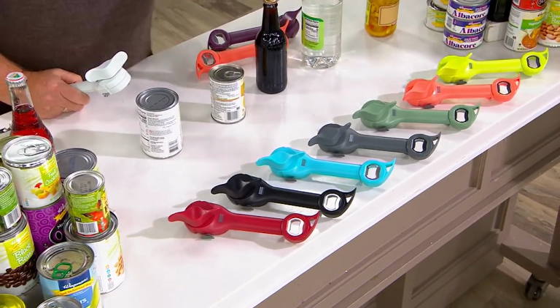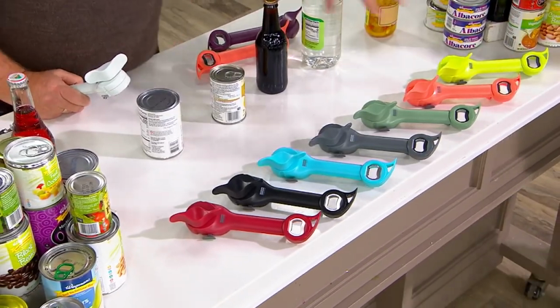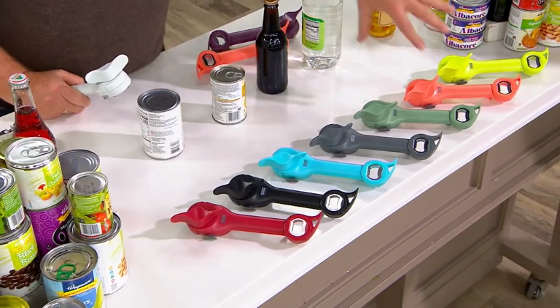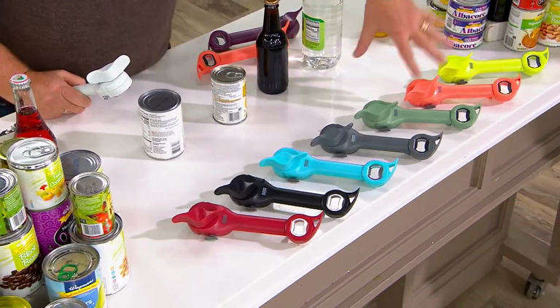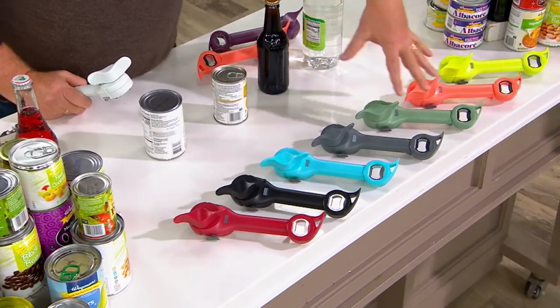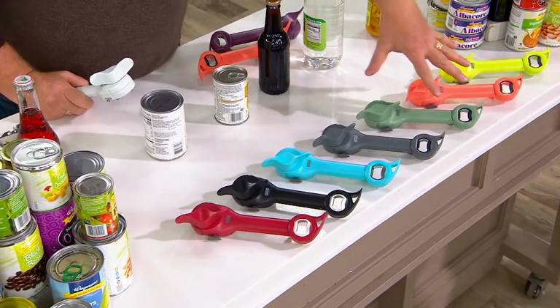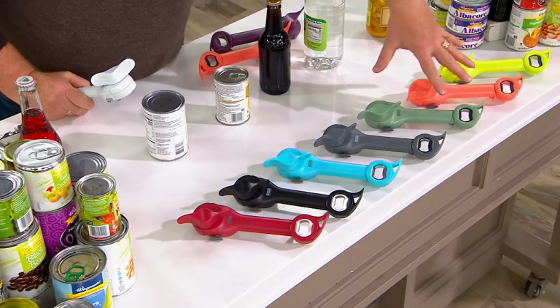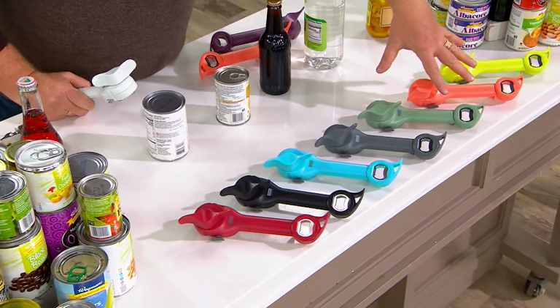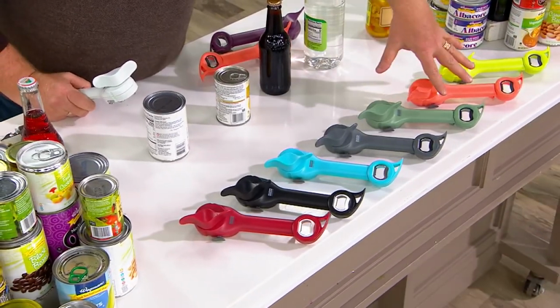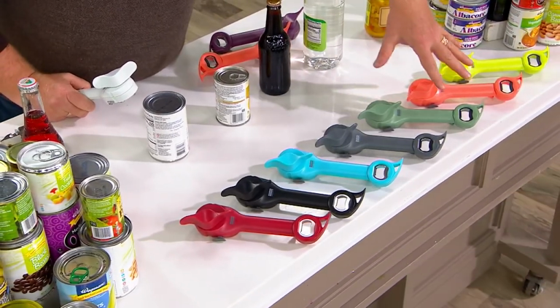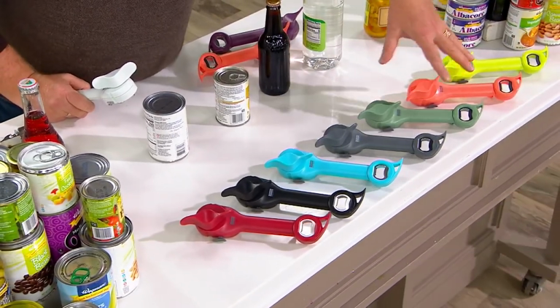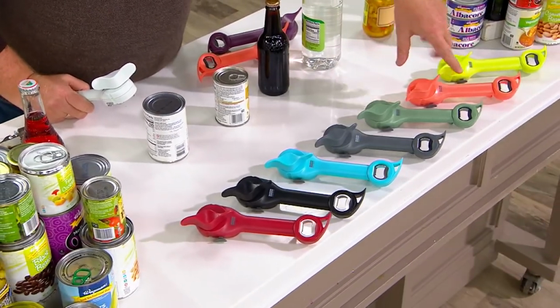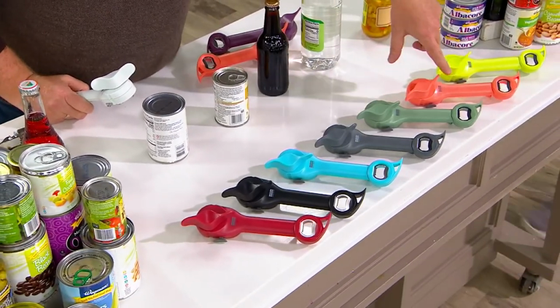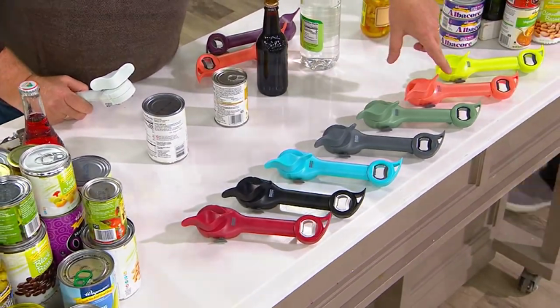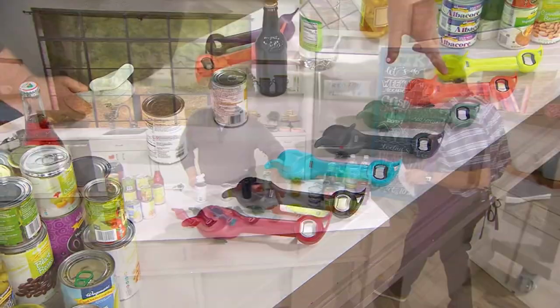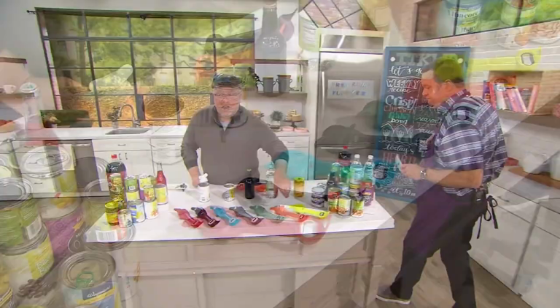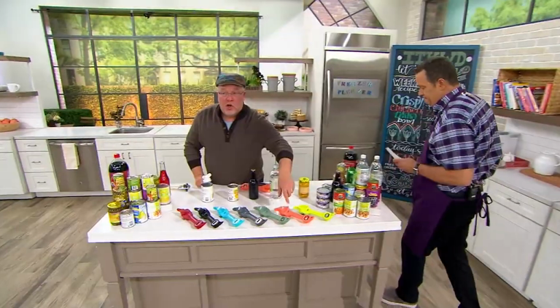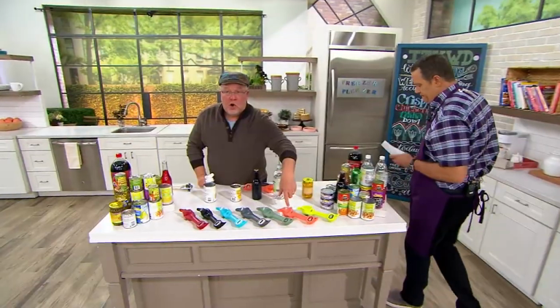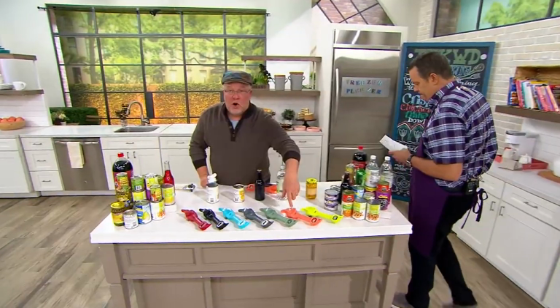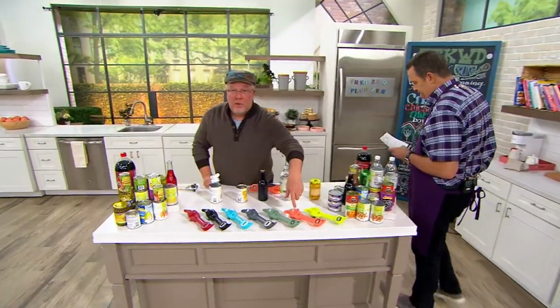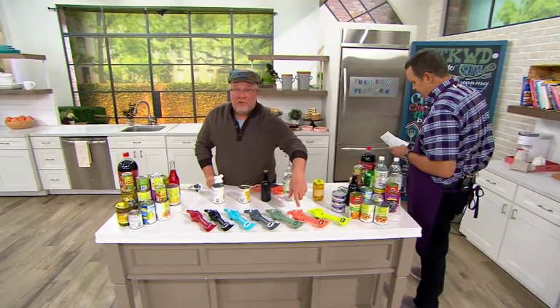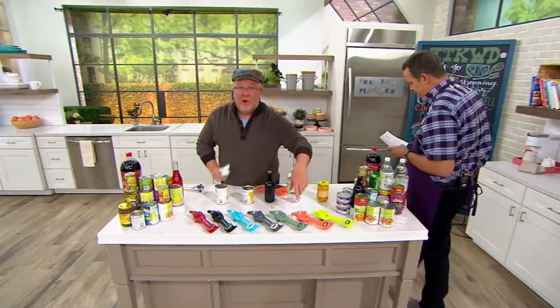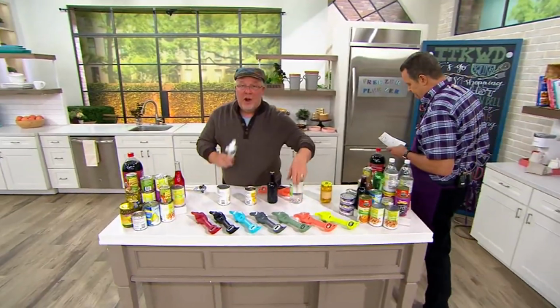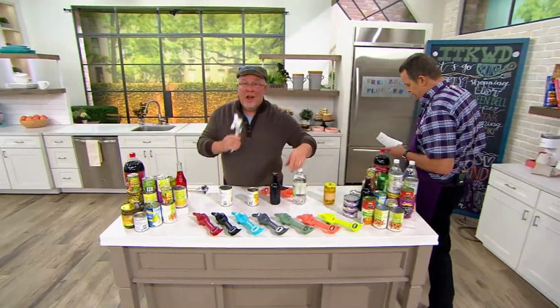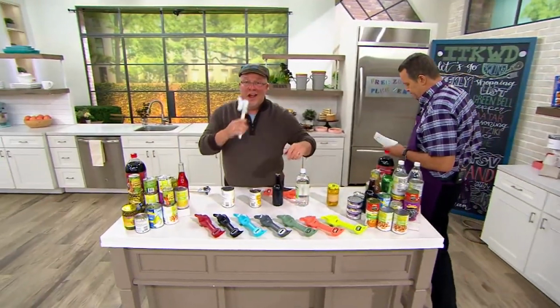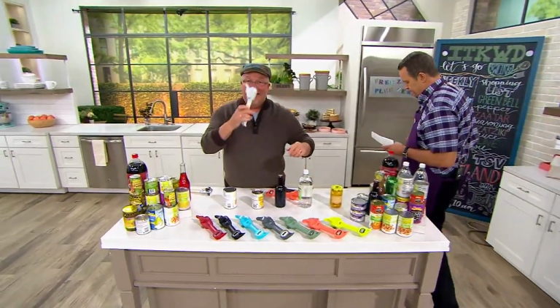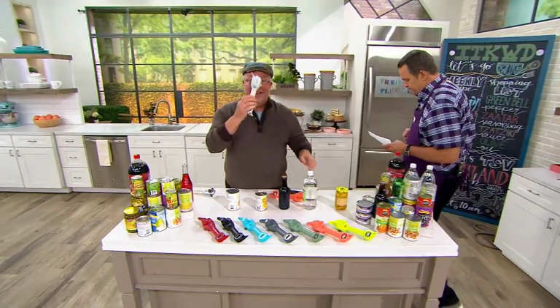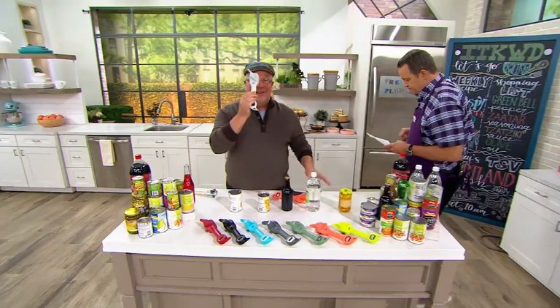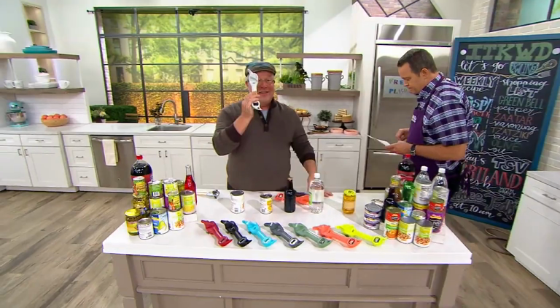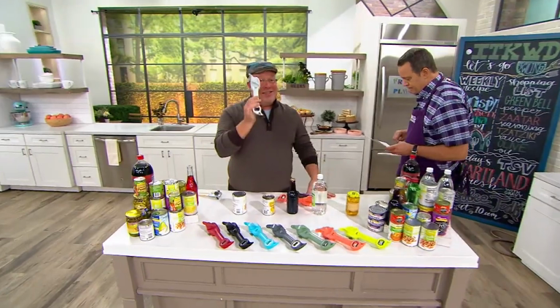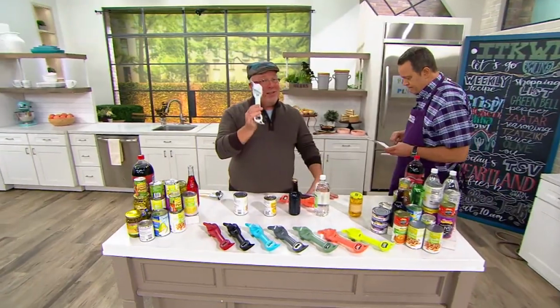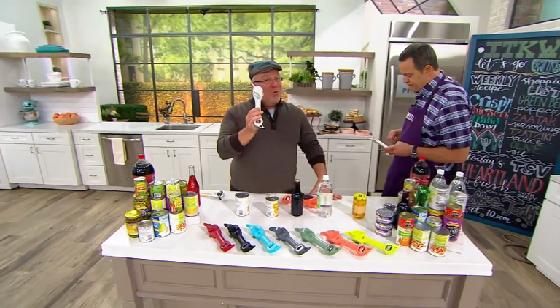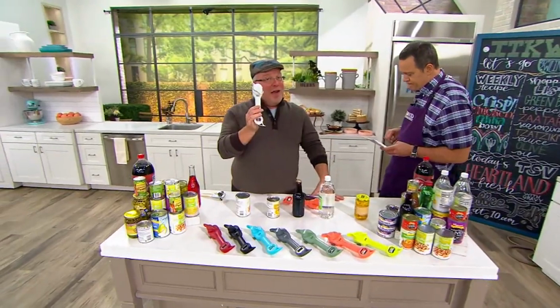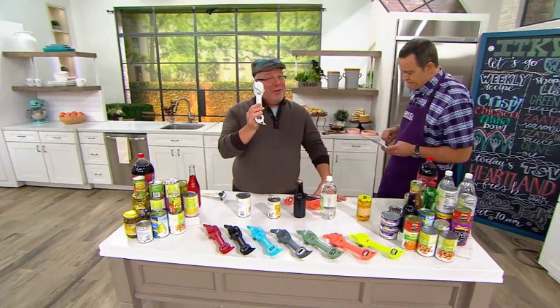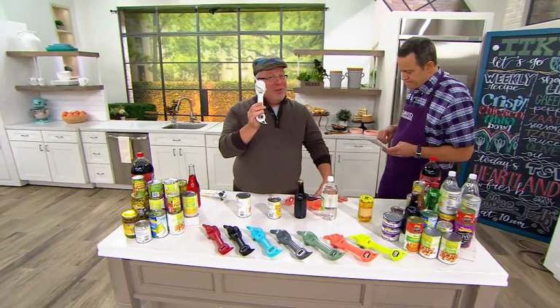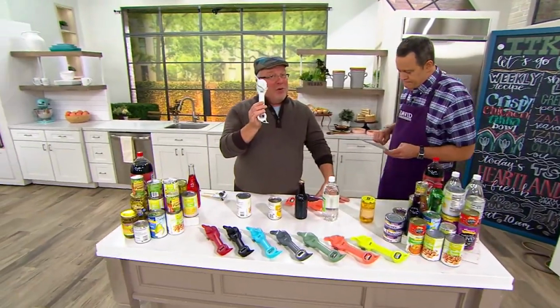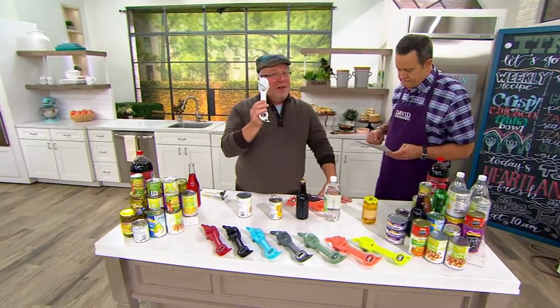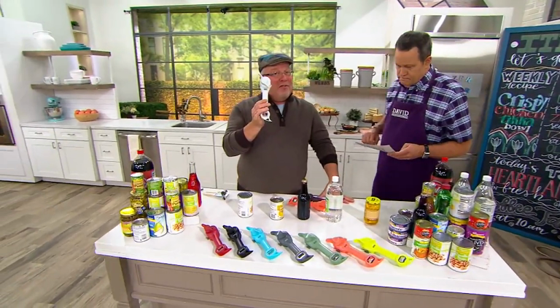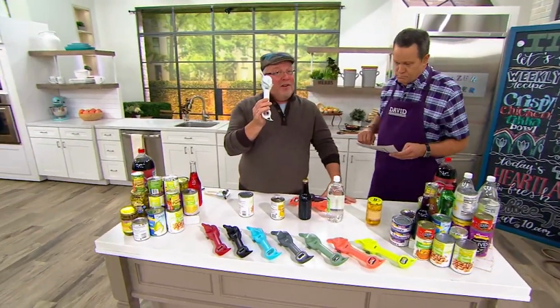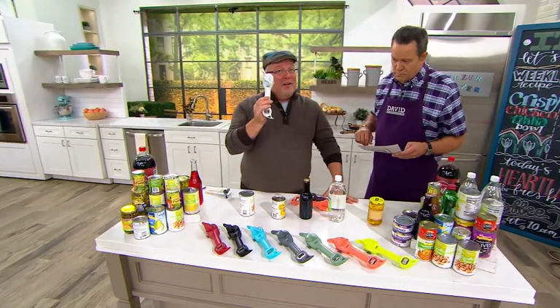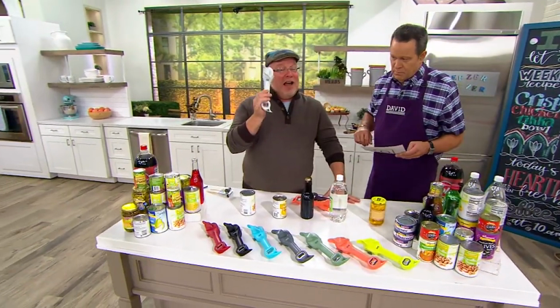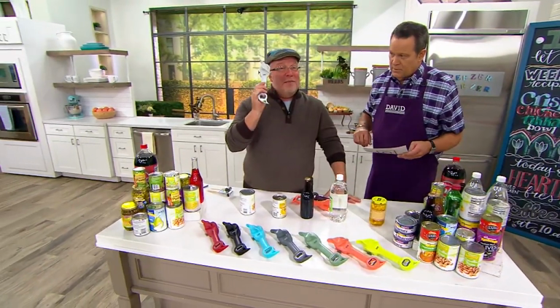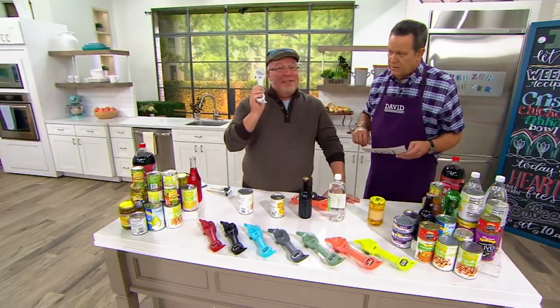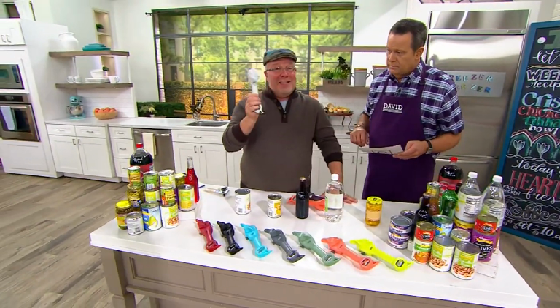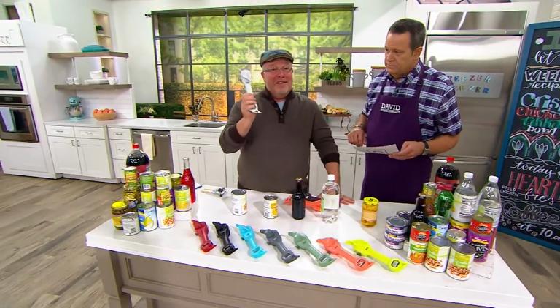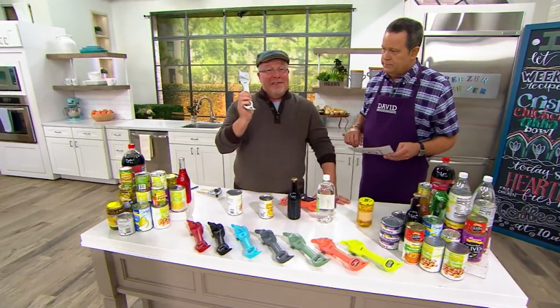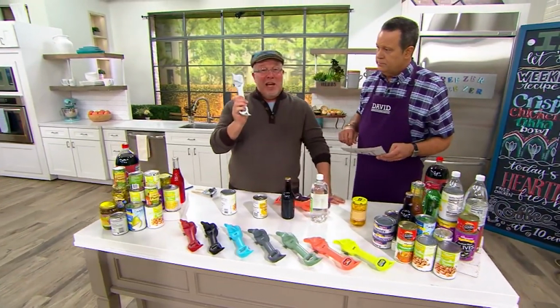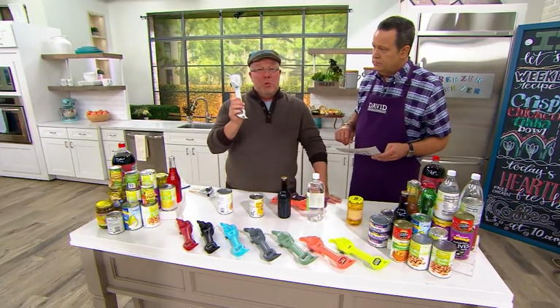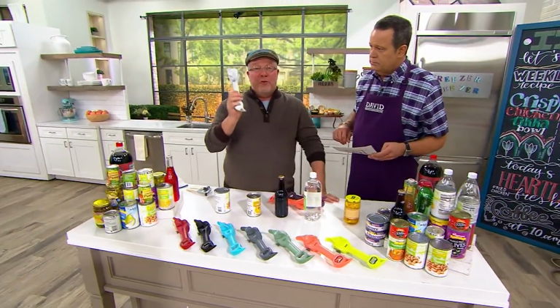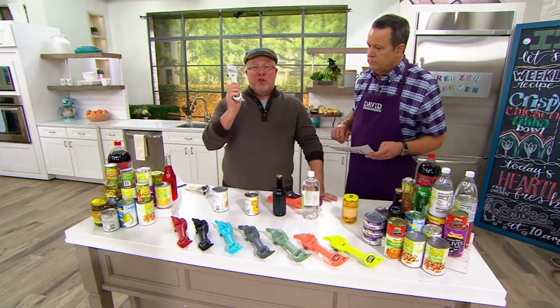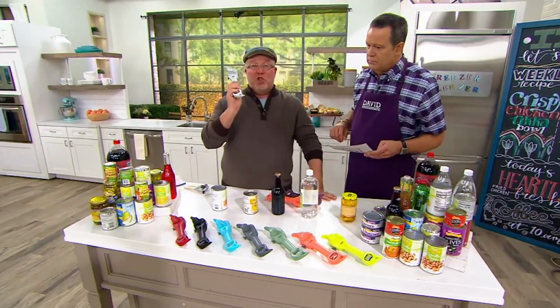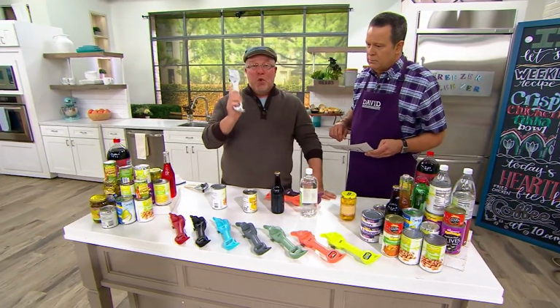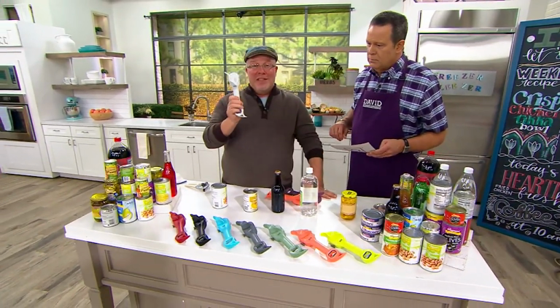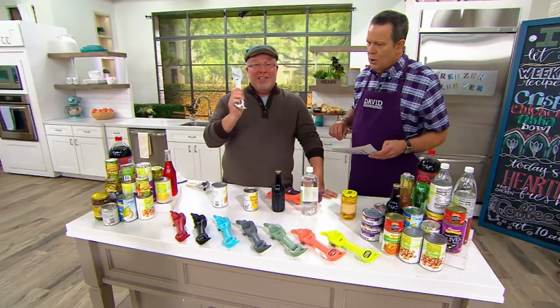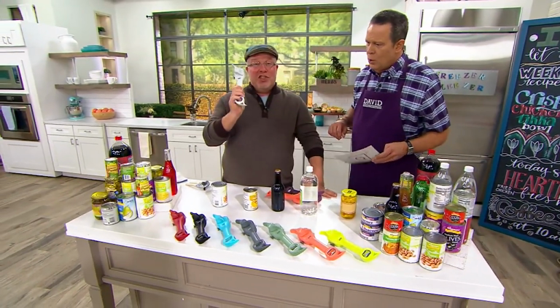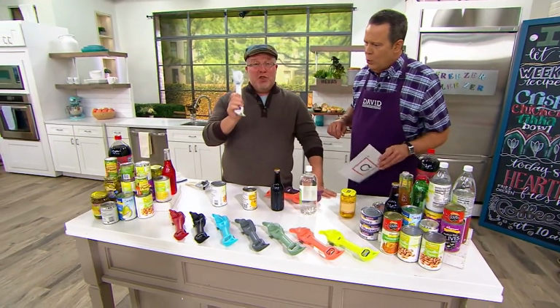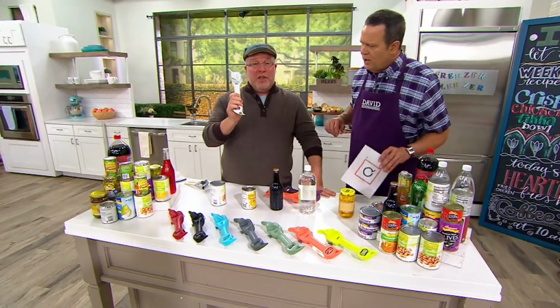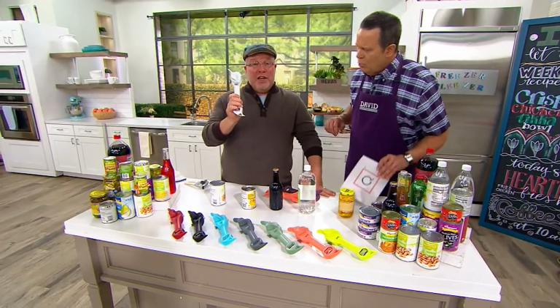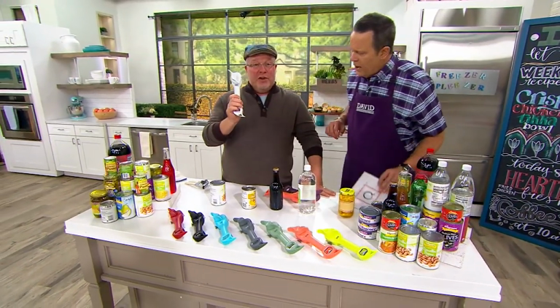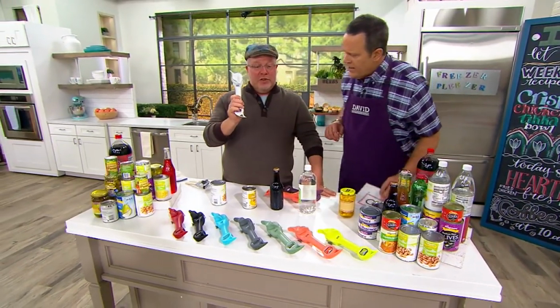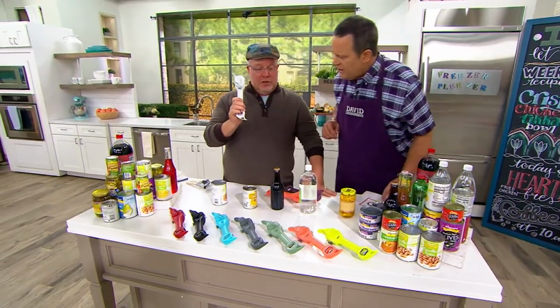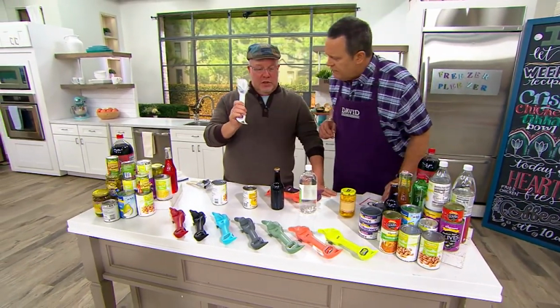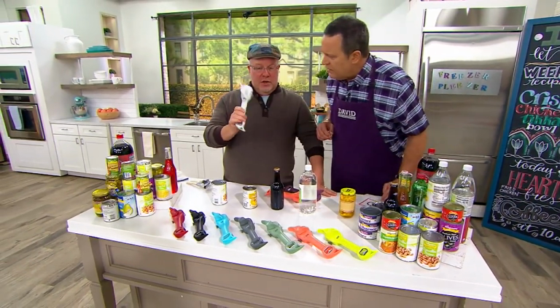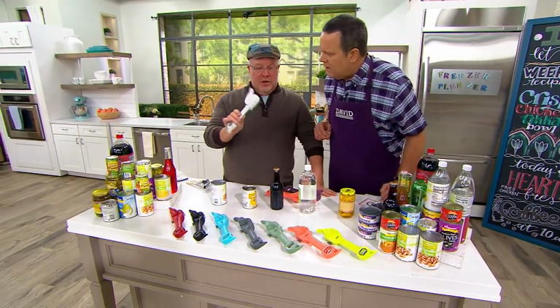Some of these colors are new. You haven't seen a coral before. You don't see white too often. I've been selling this for 22 years. Where did white come from?